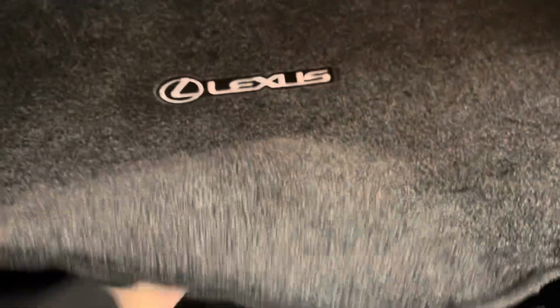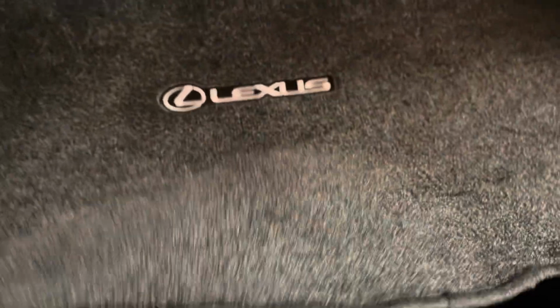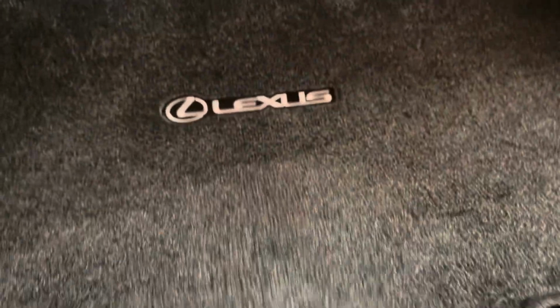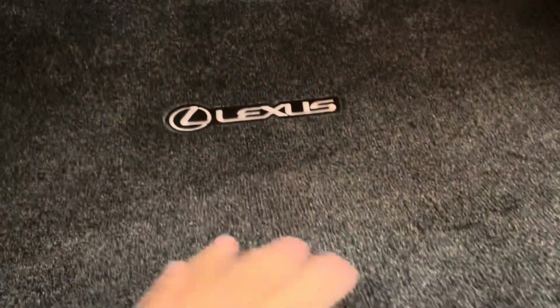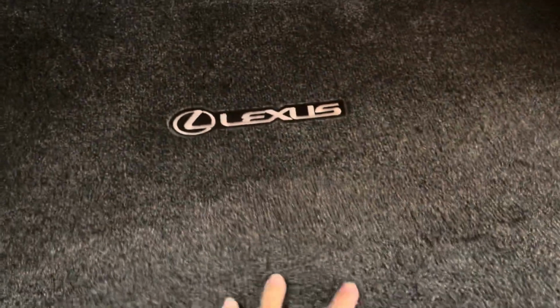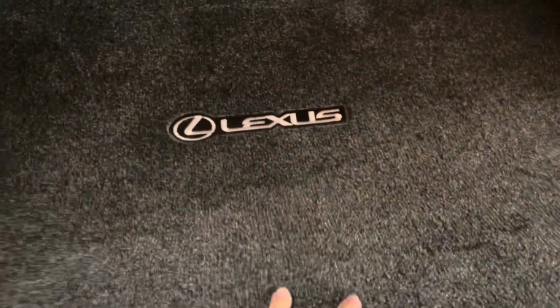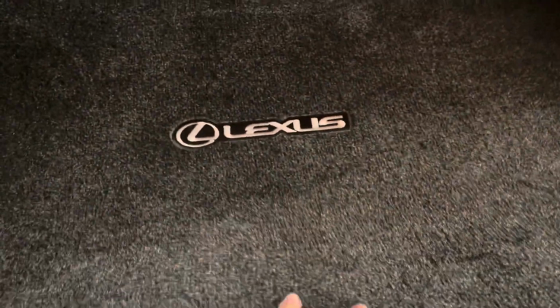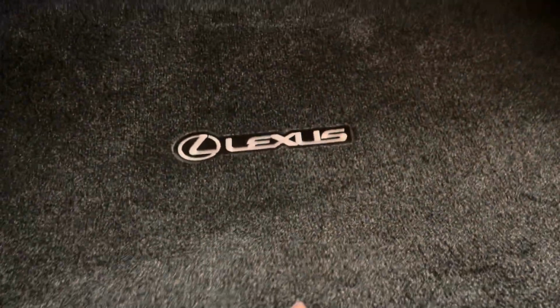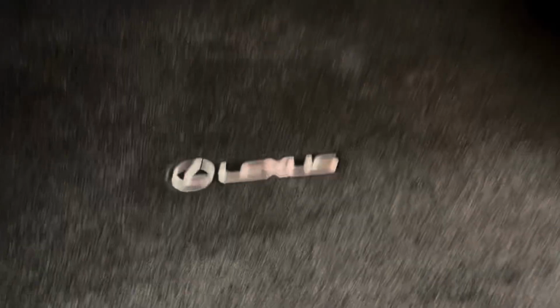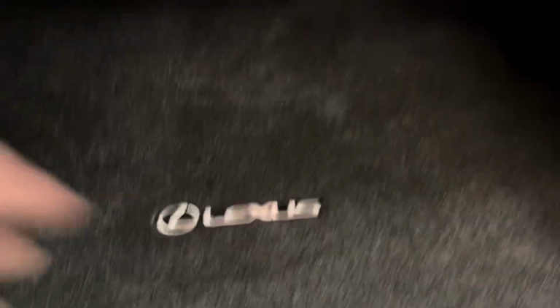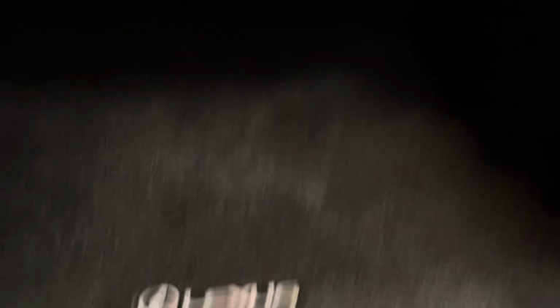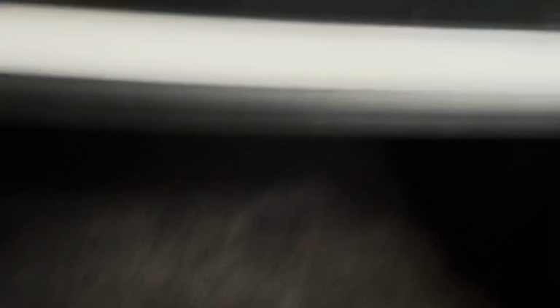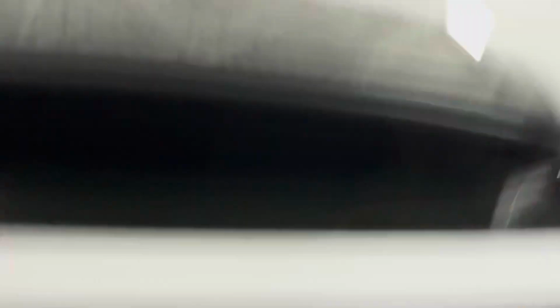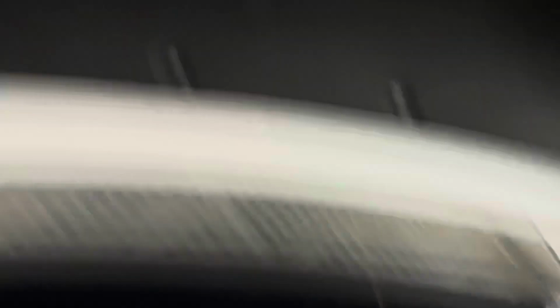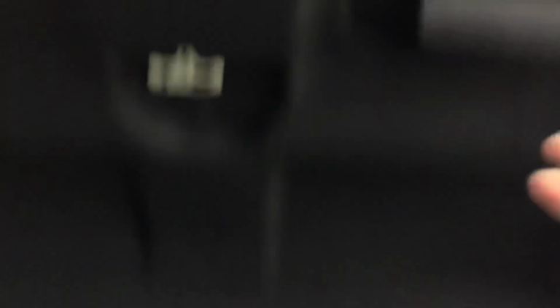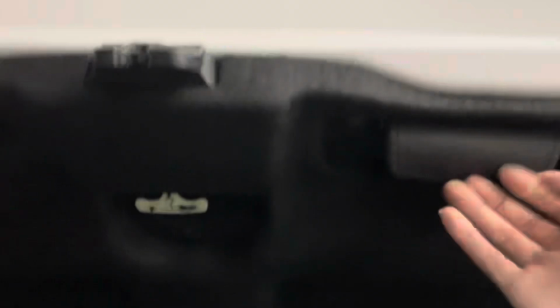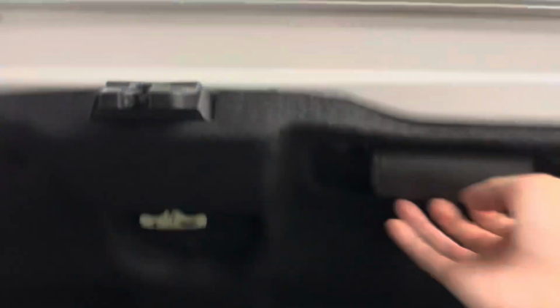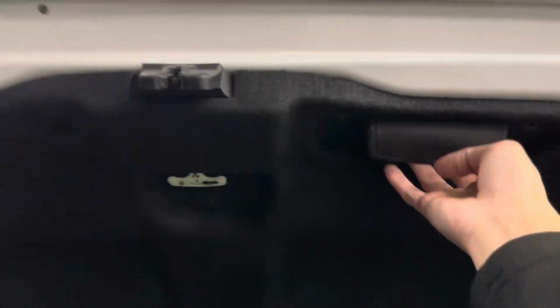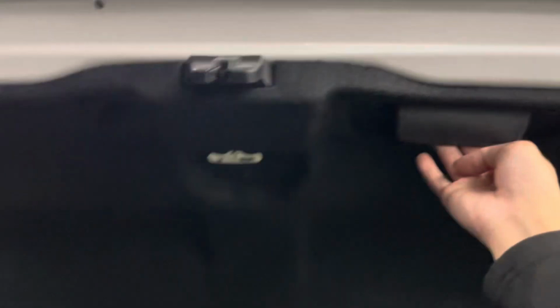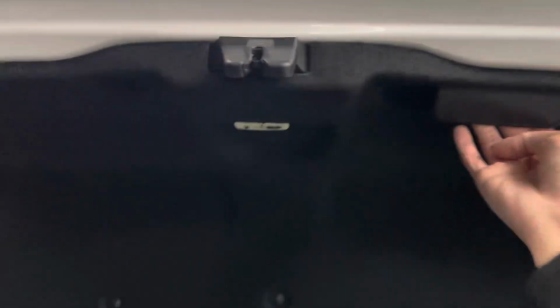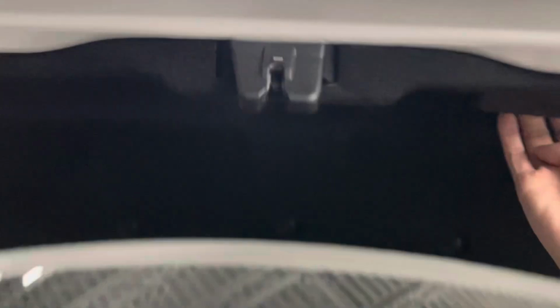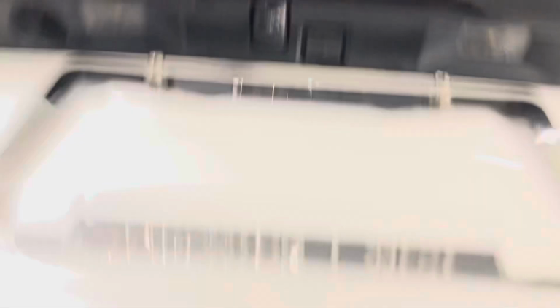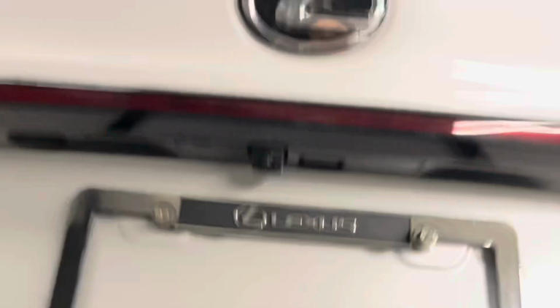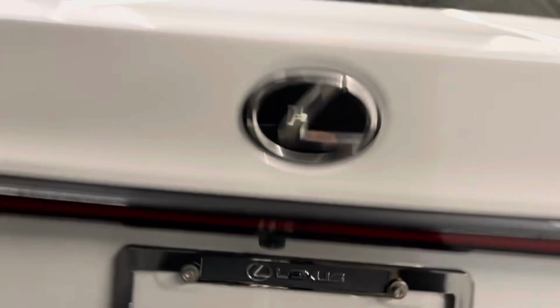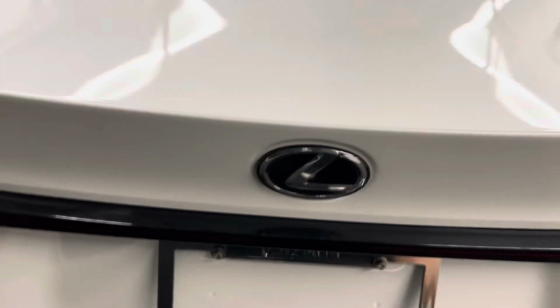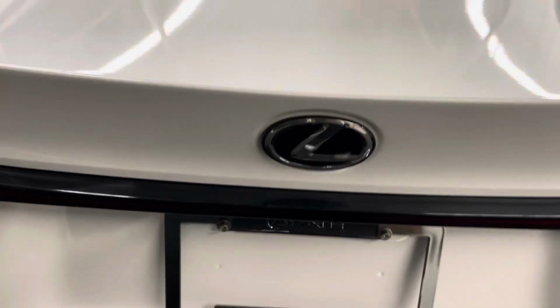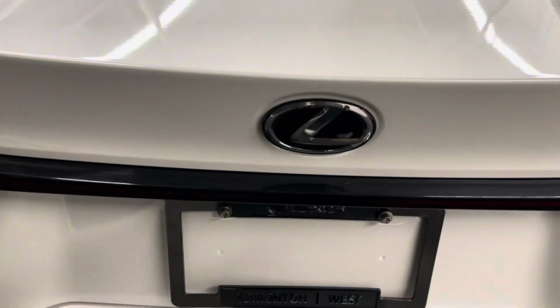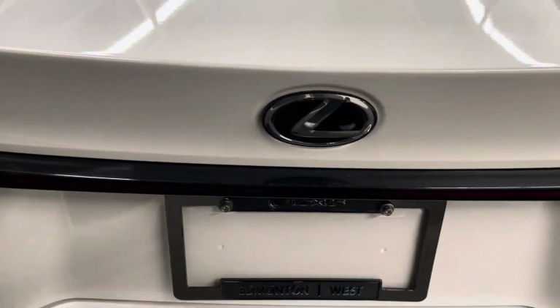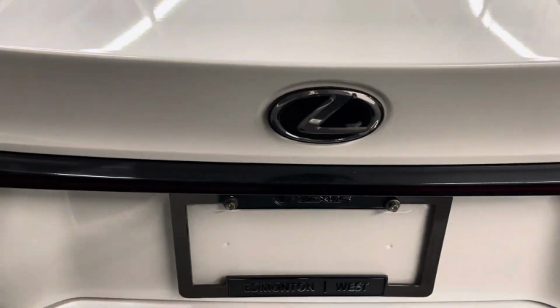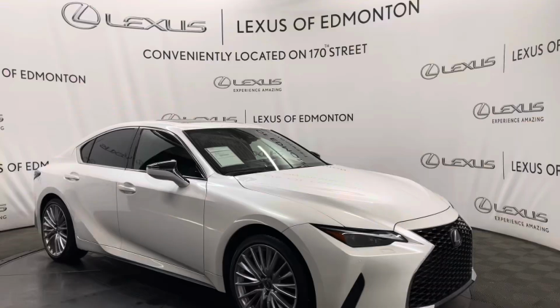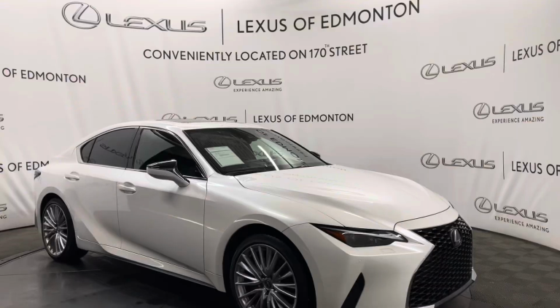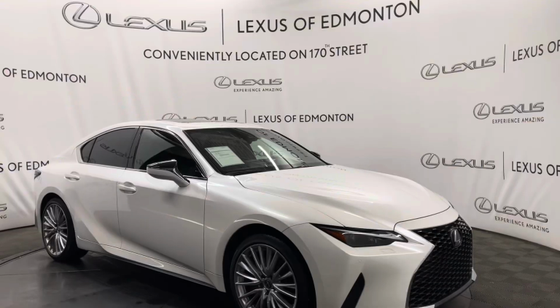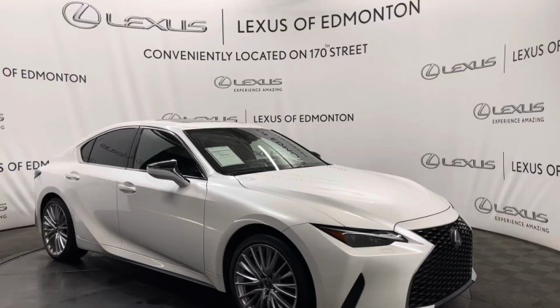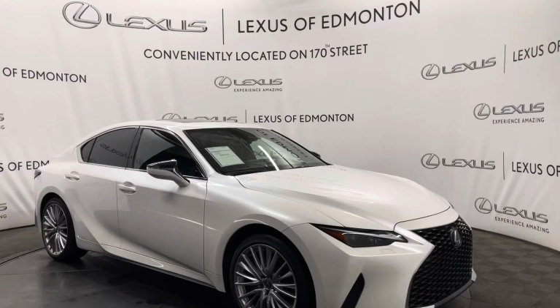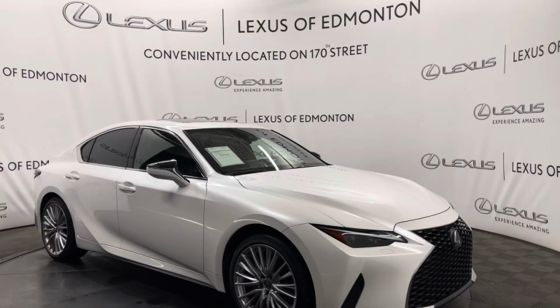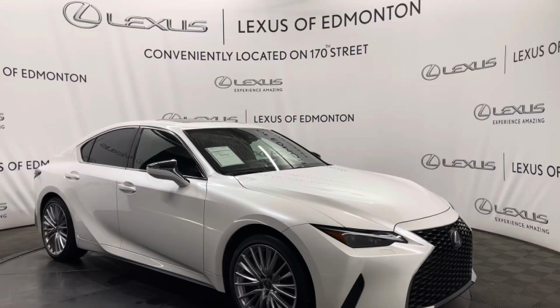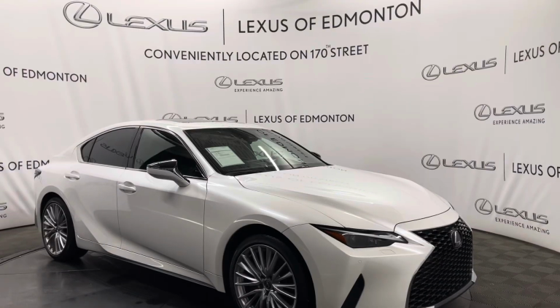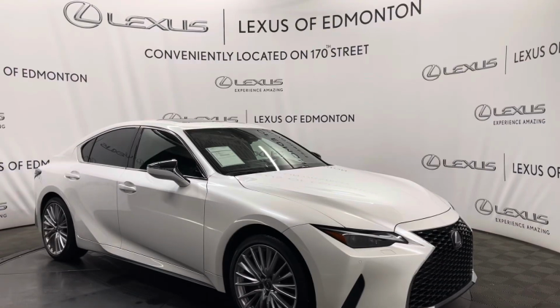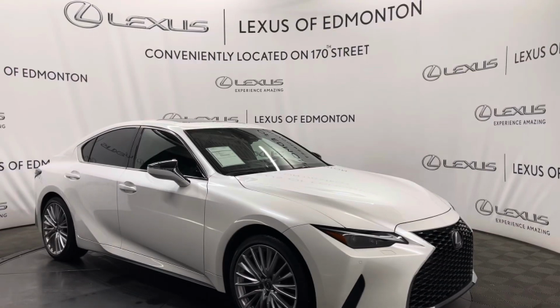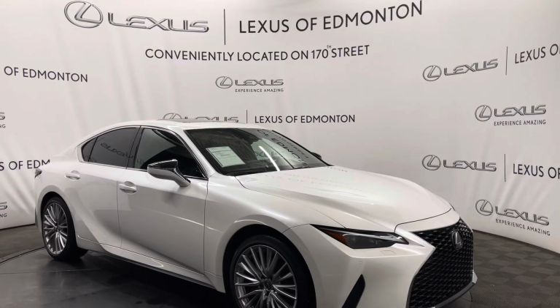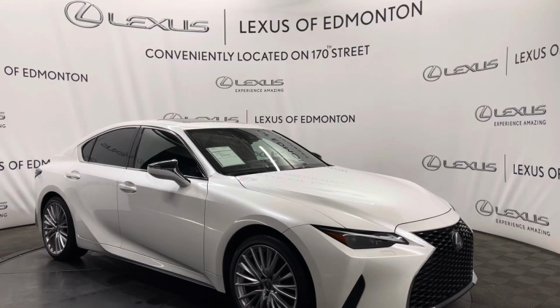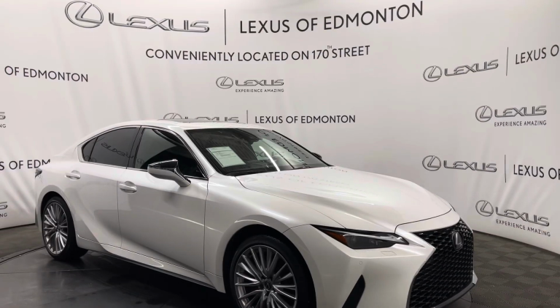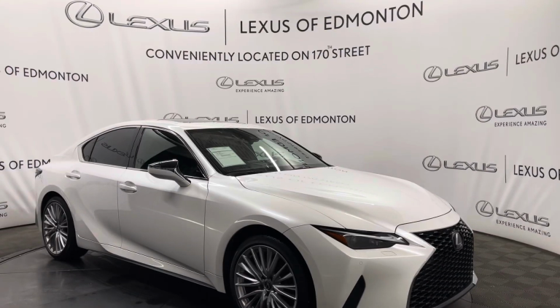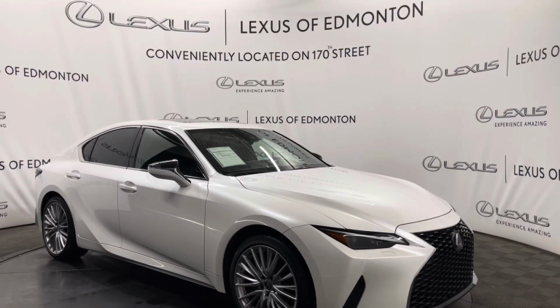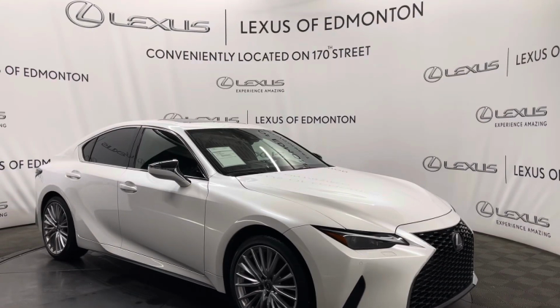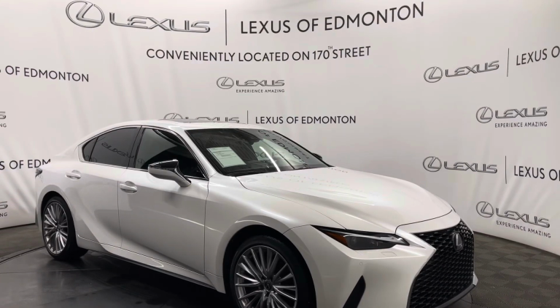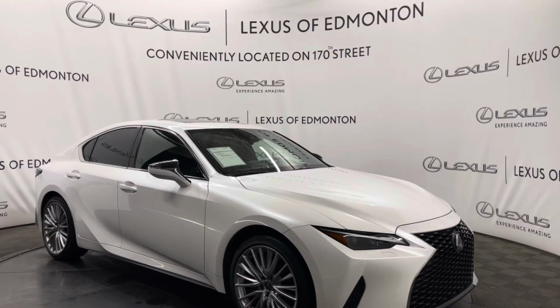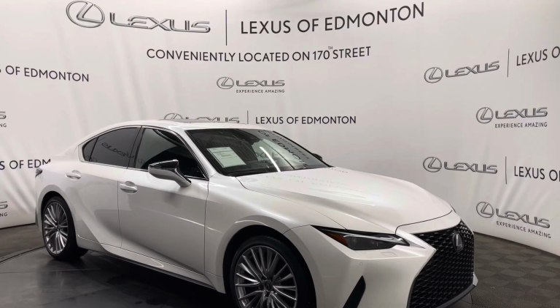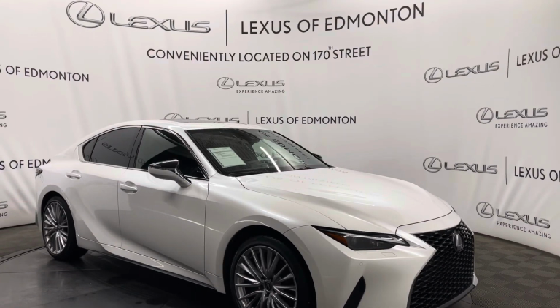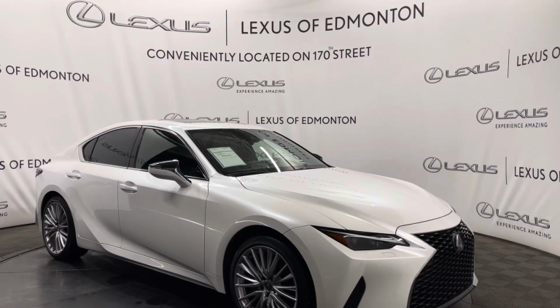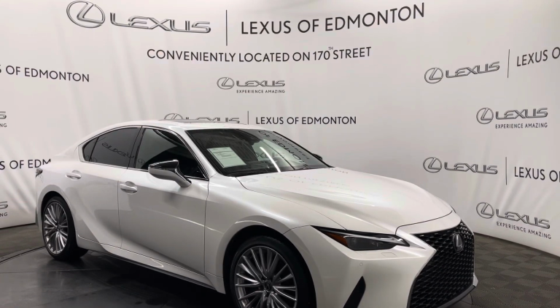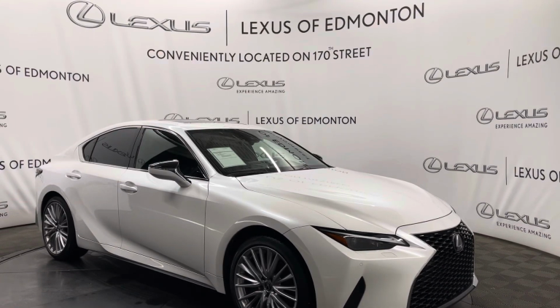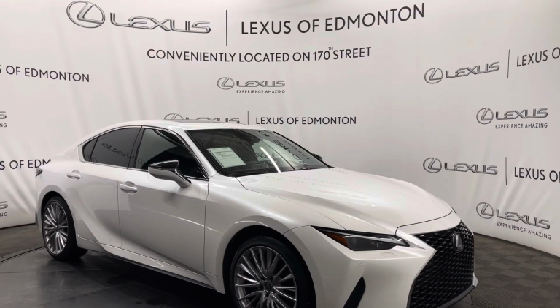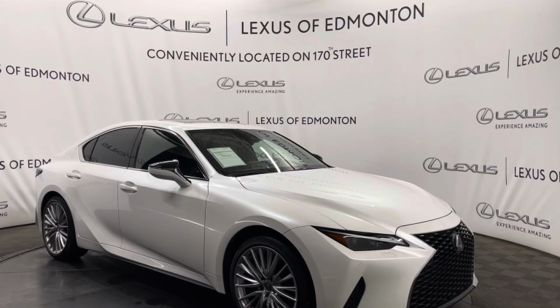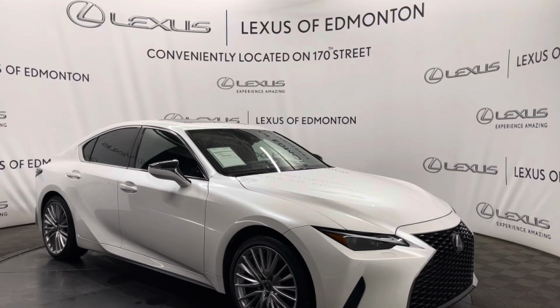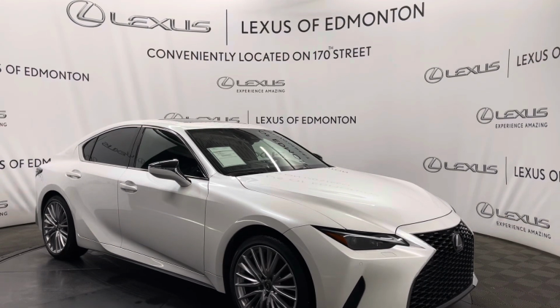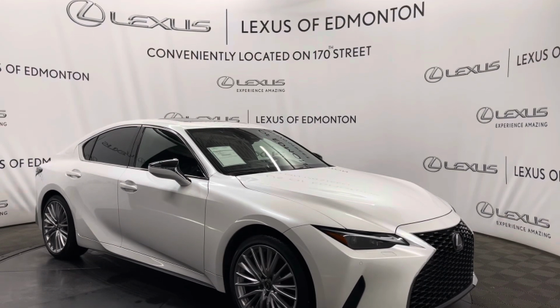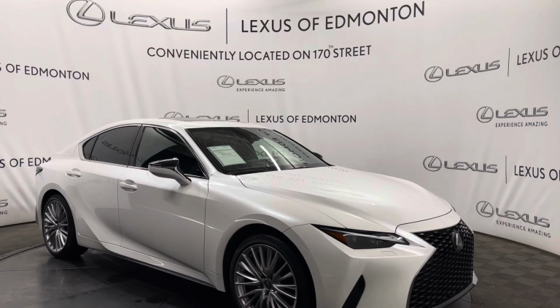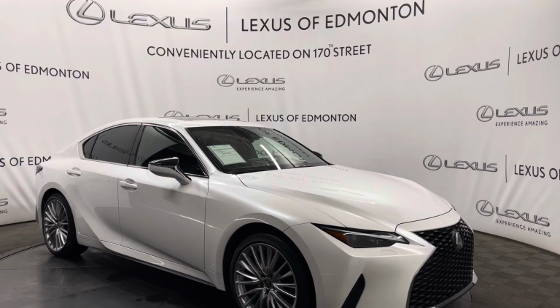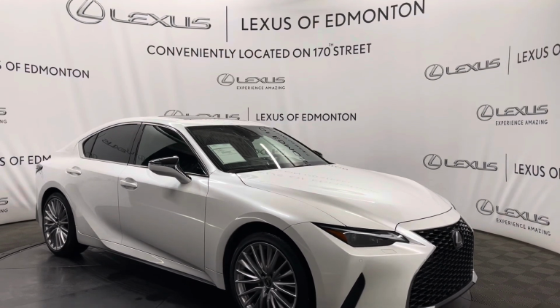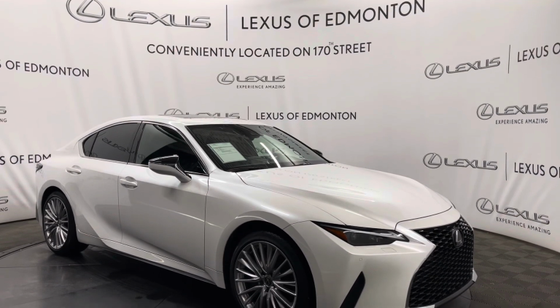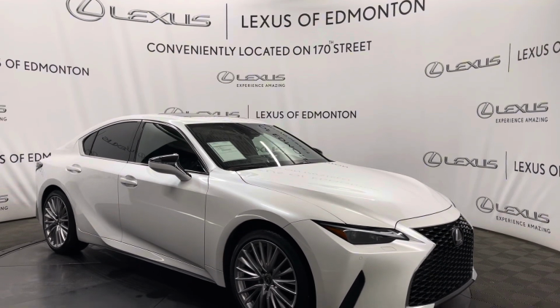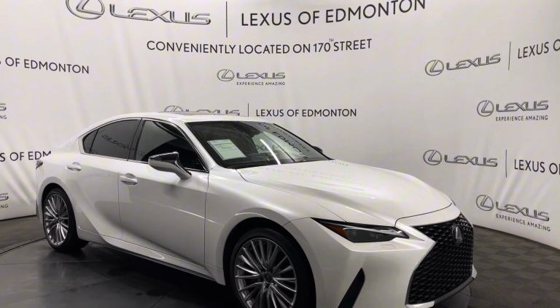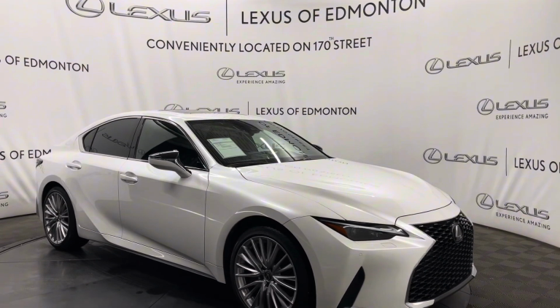Your trunk is manual closing, so come on down to Lexus of Edmonton where we will find the vehicle best suited for you.